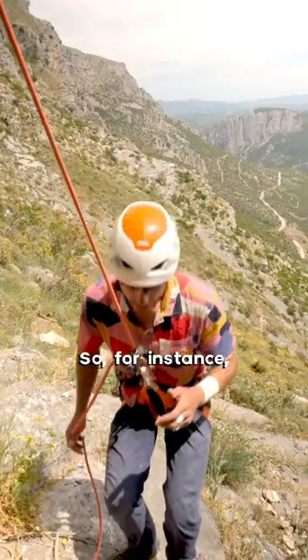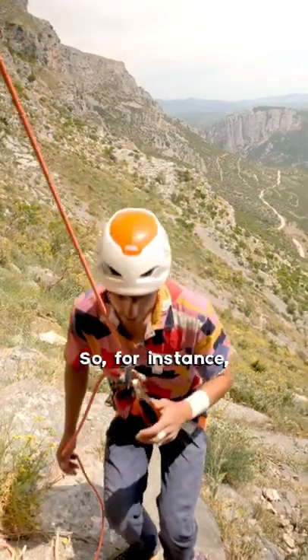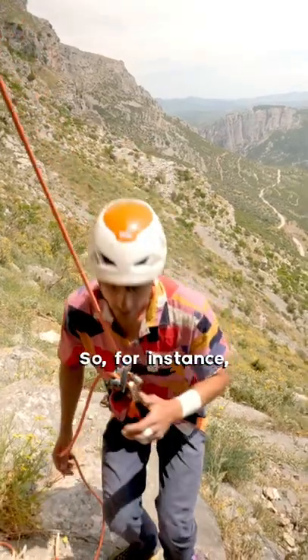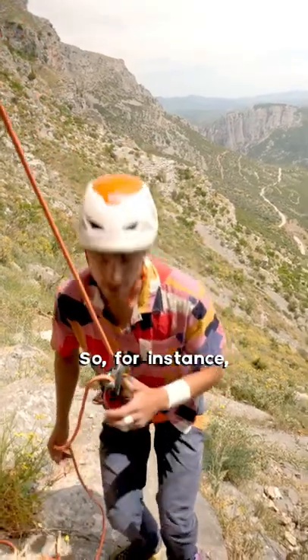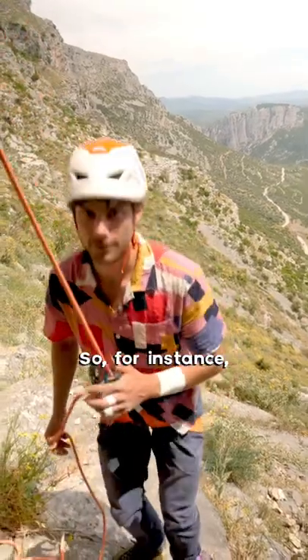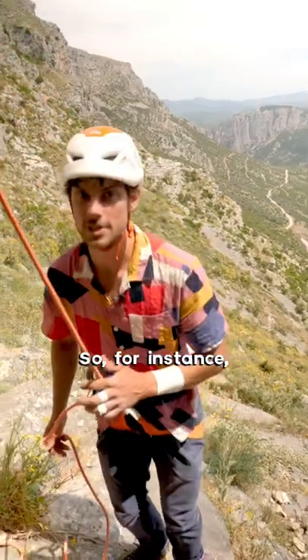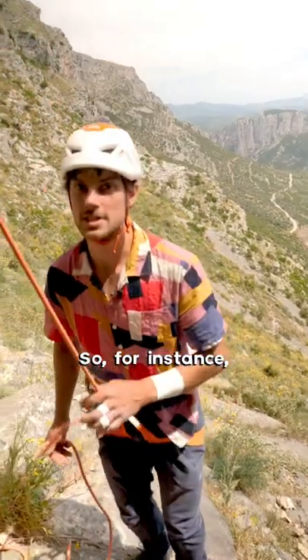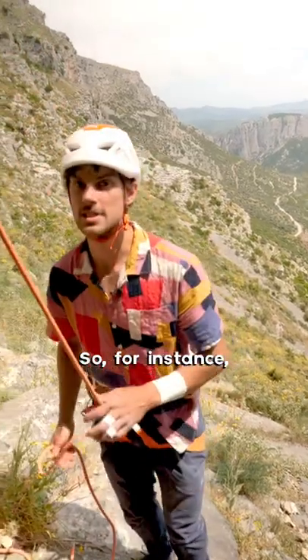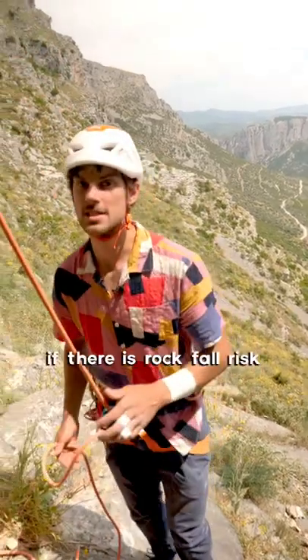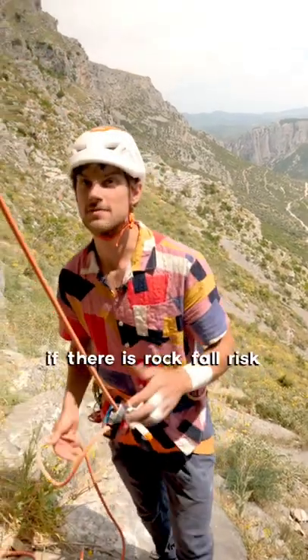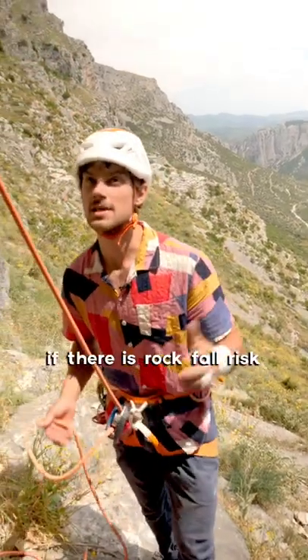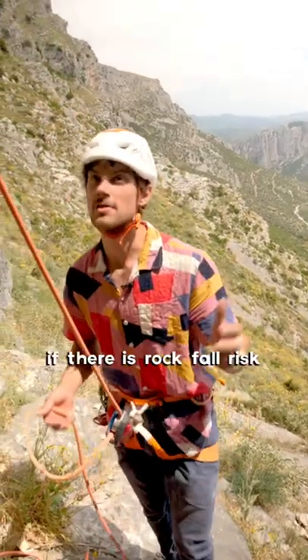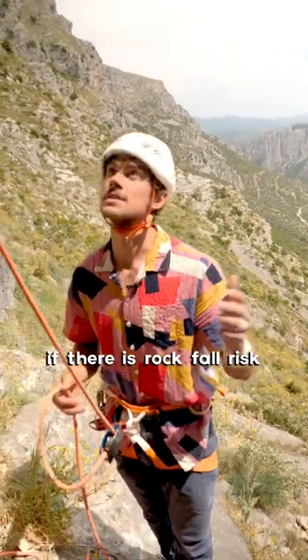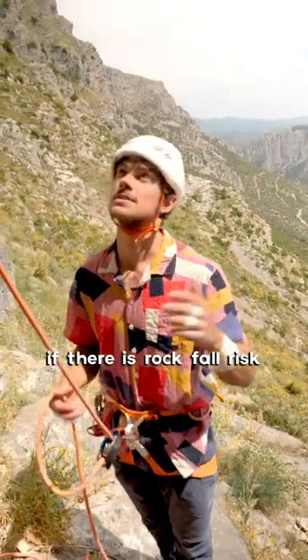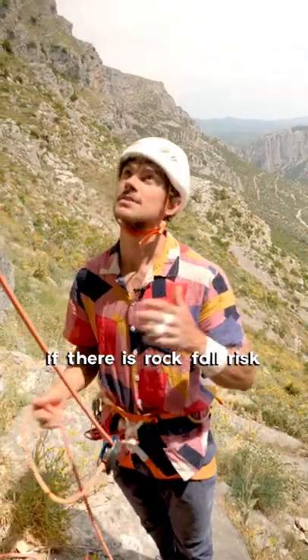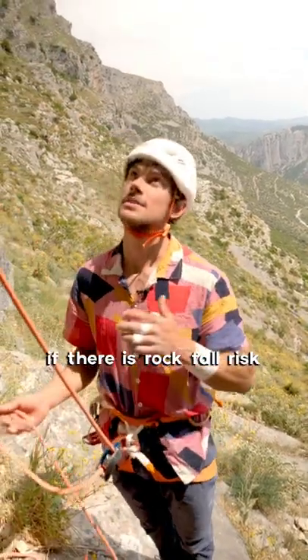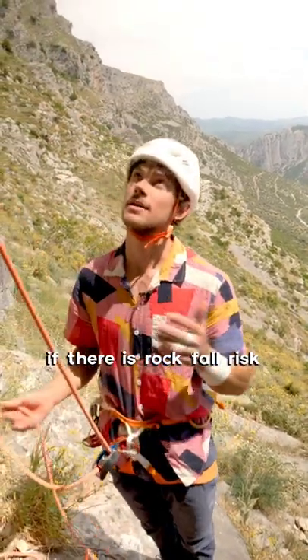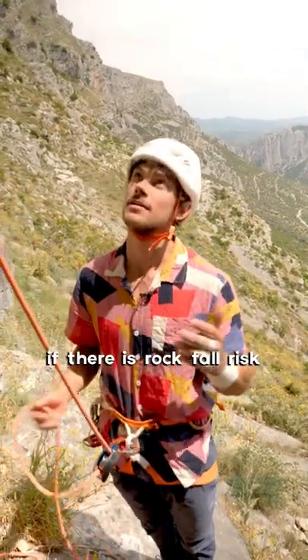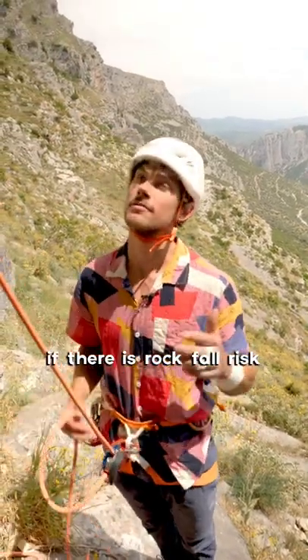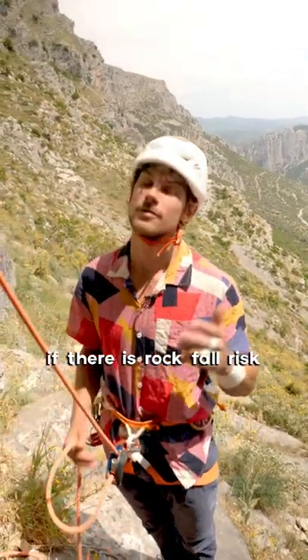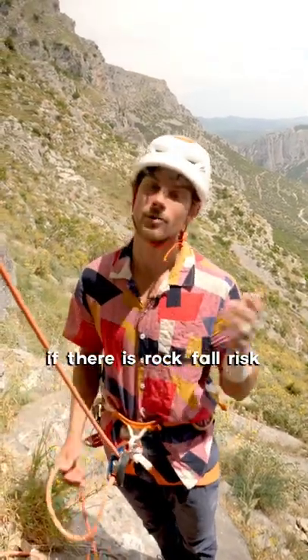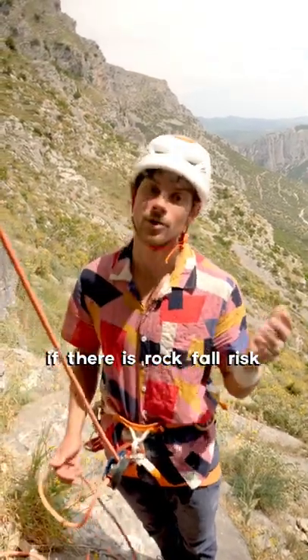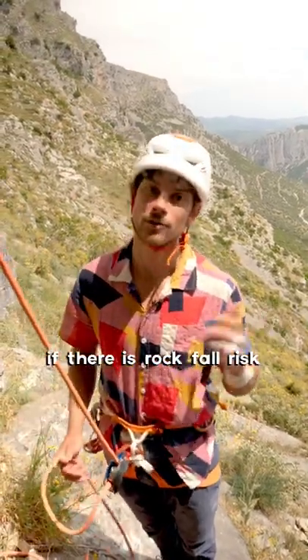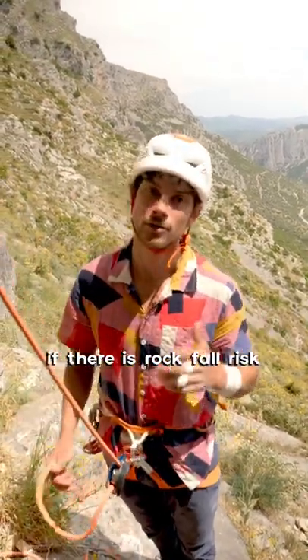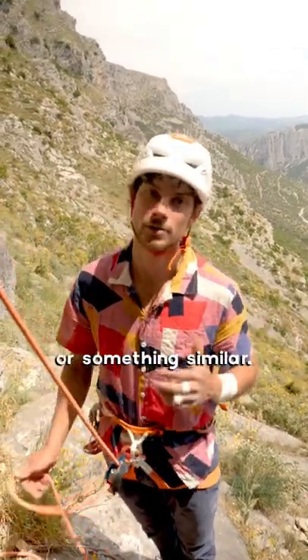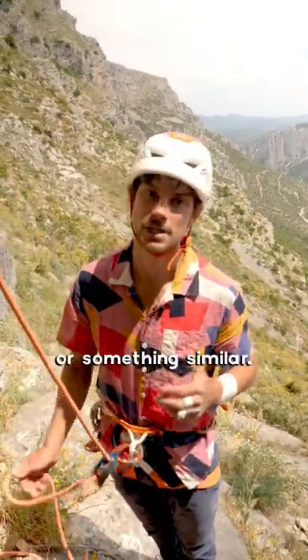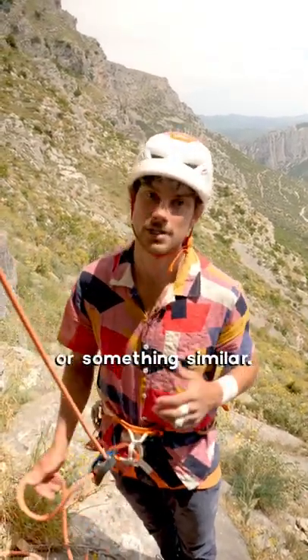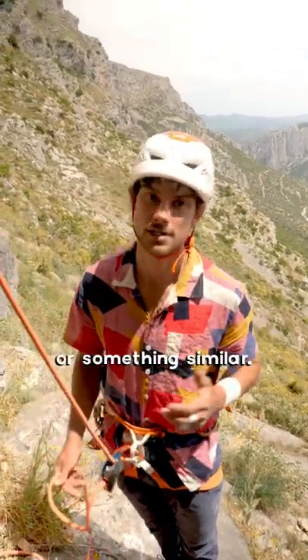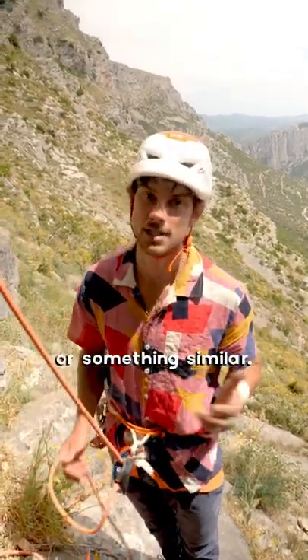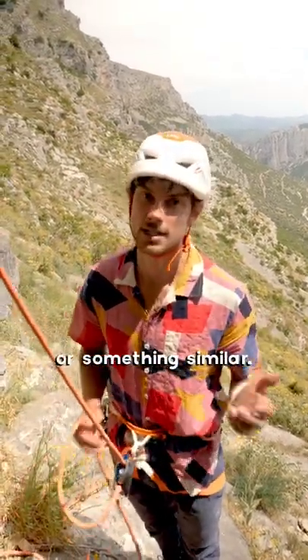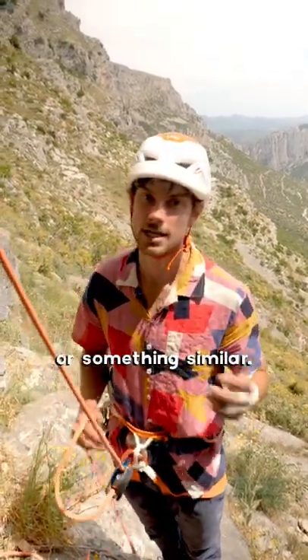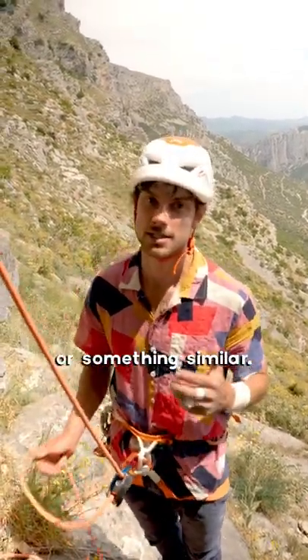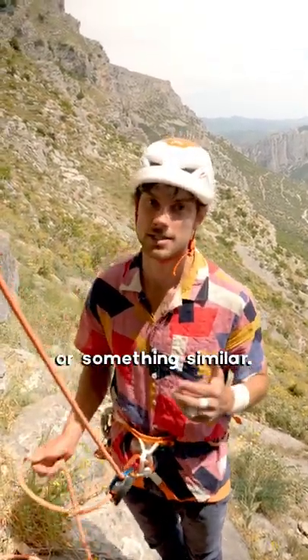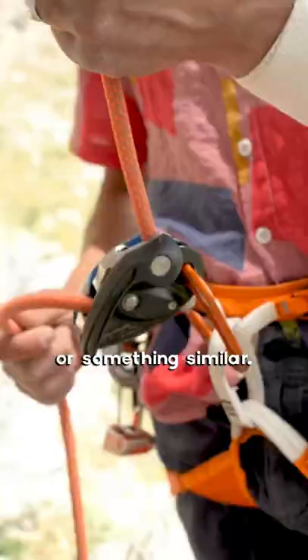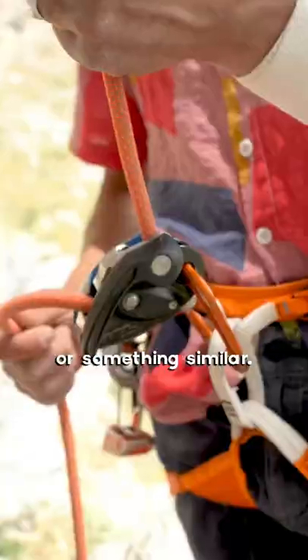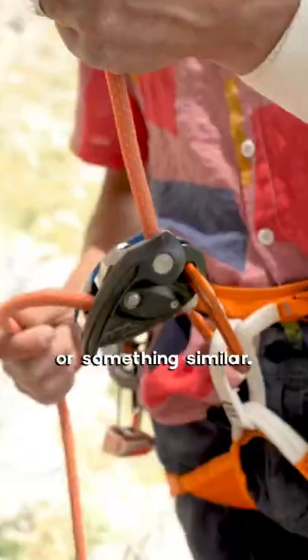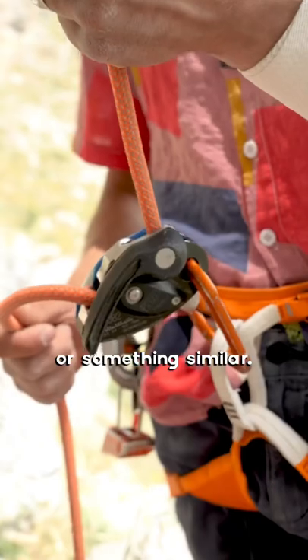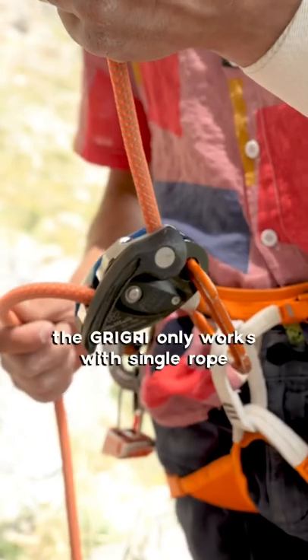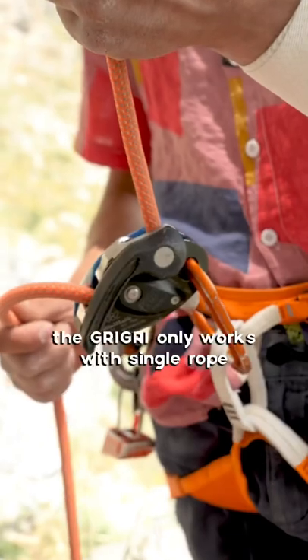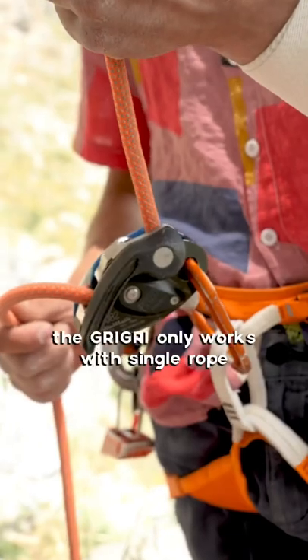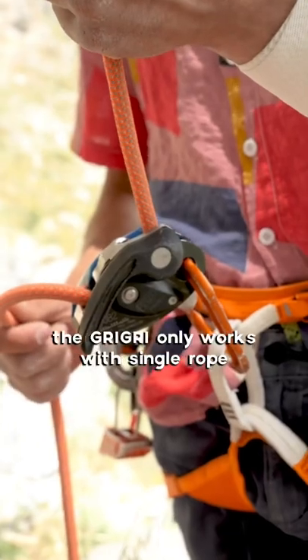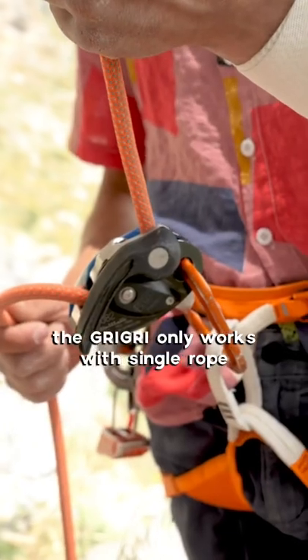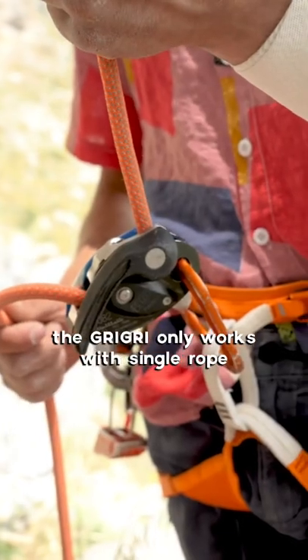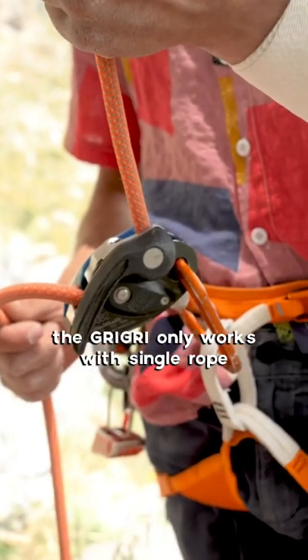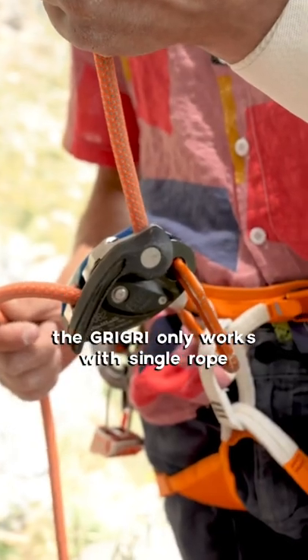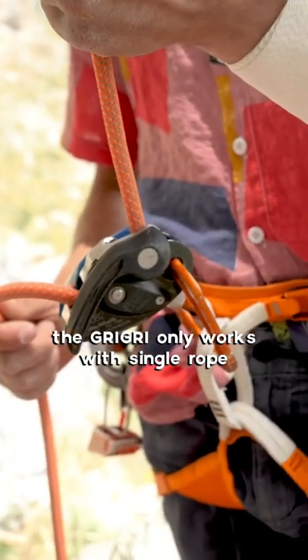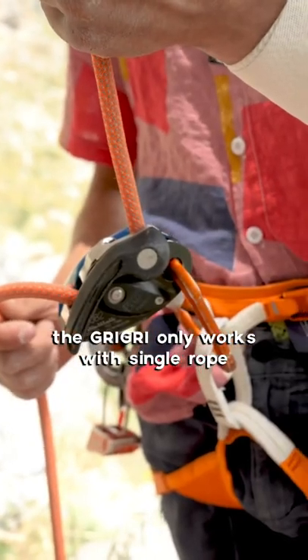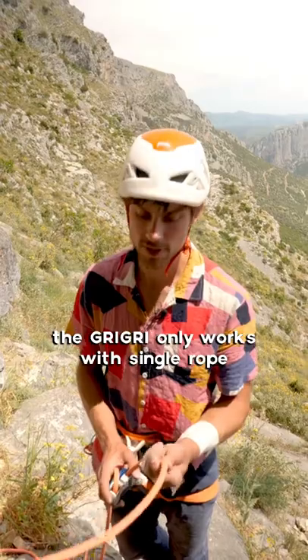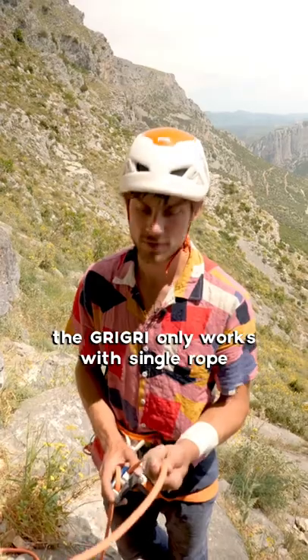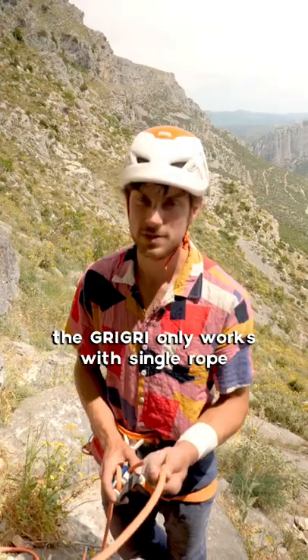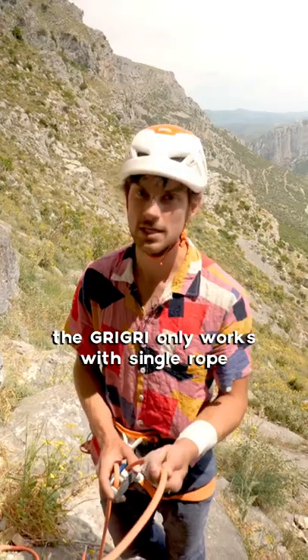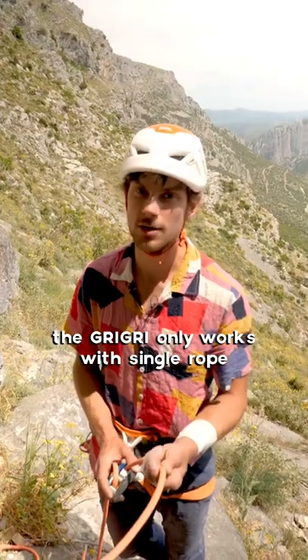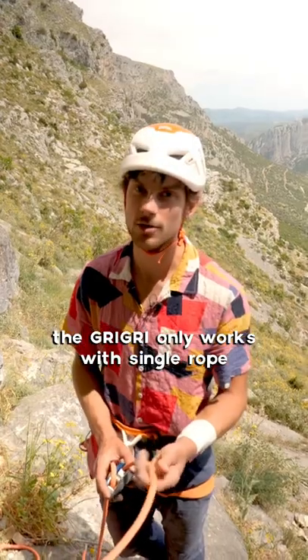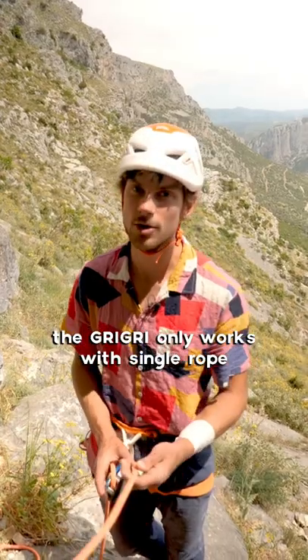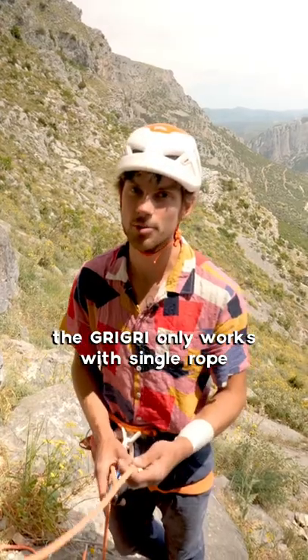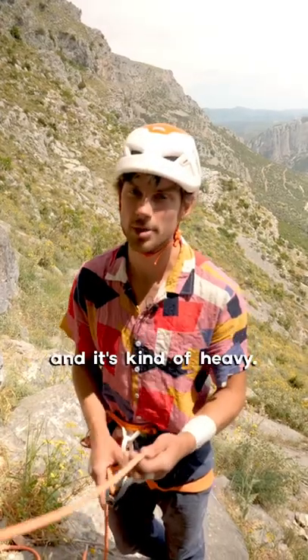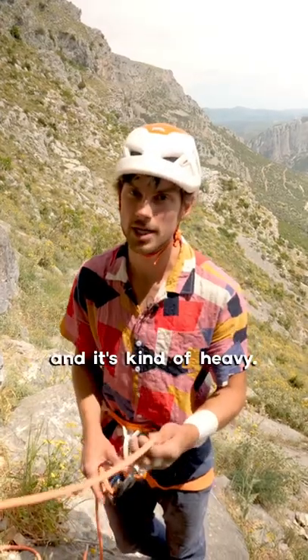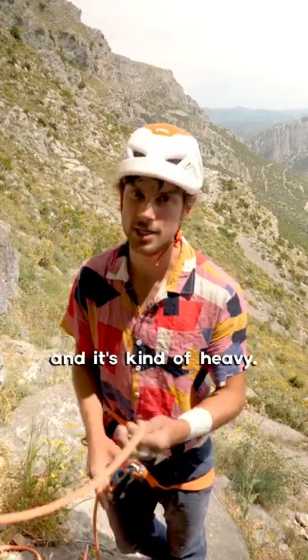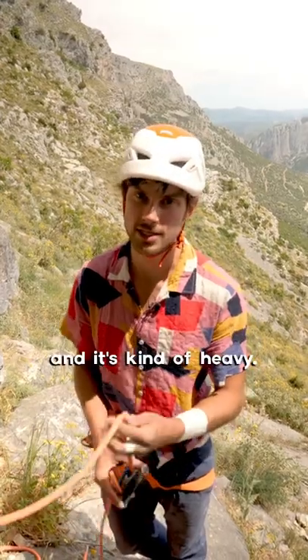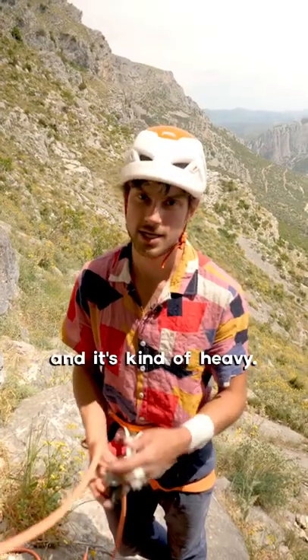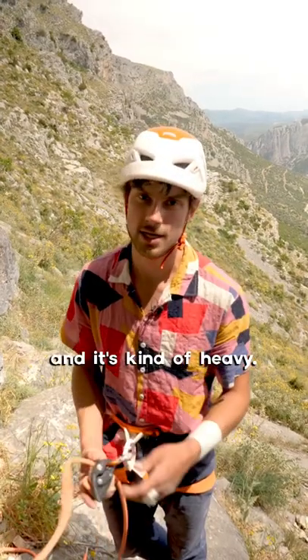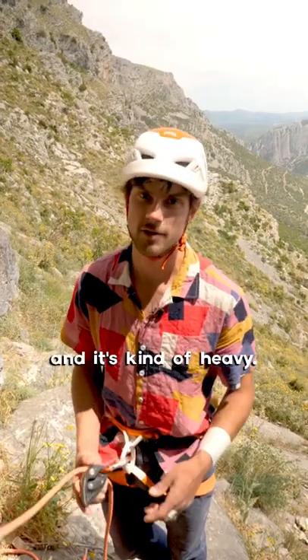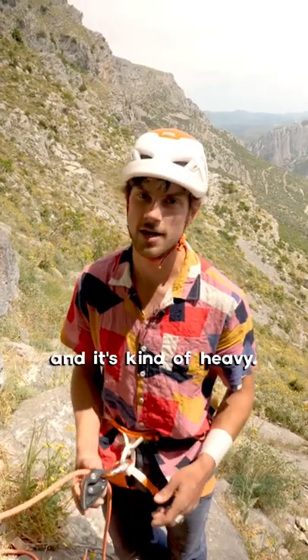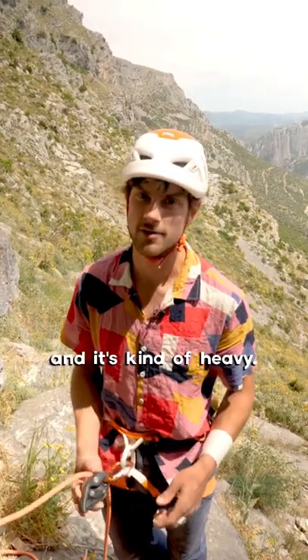So for instance, if there is kind of rockfall risk or things like this, the Grigri only works with single rope and is kind of heavy.